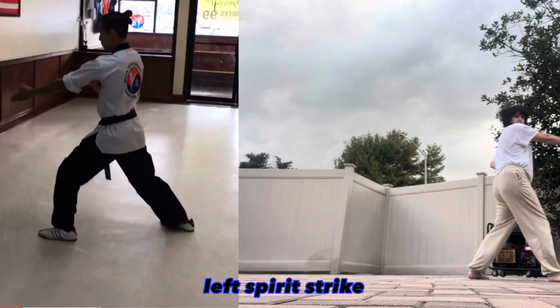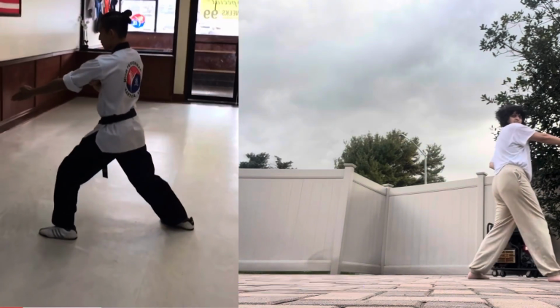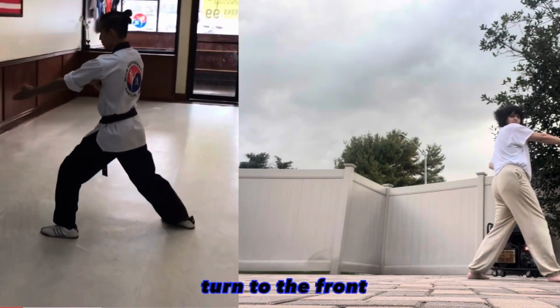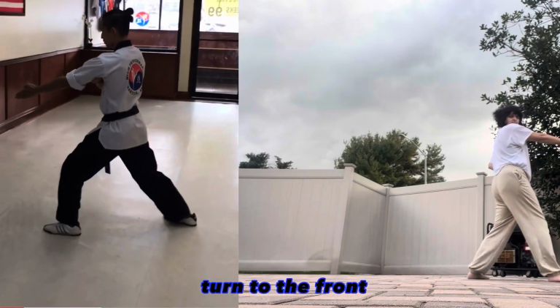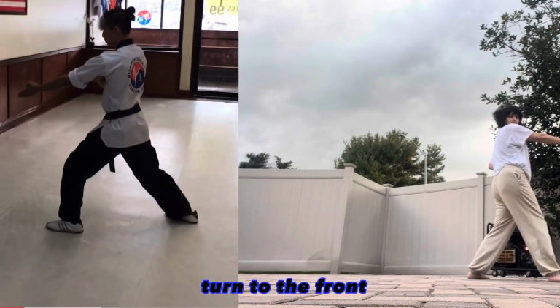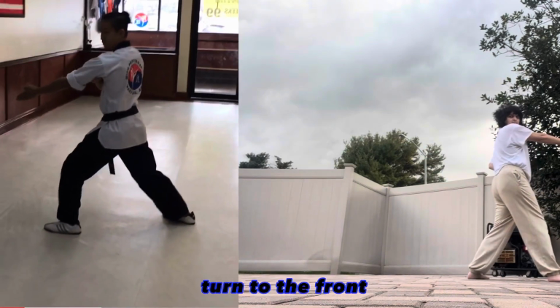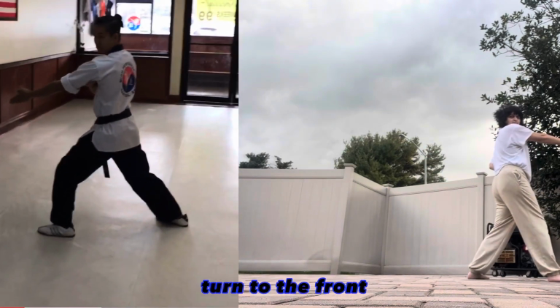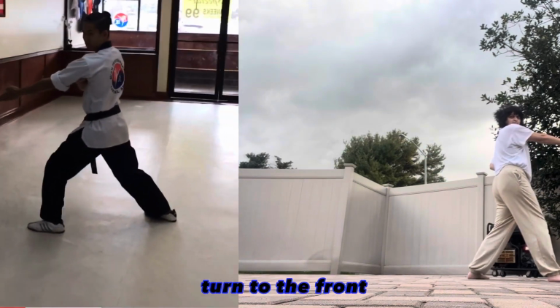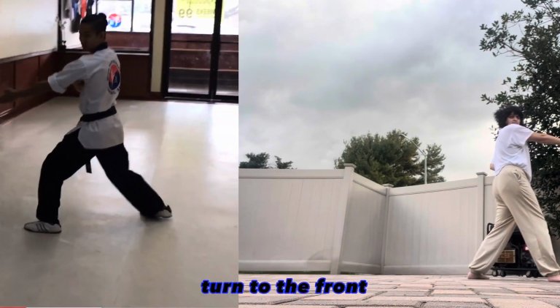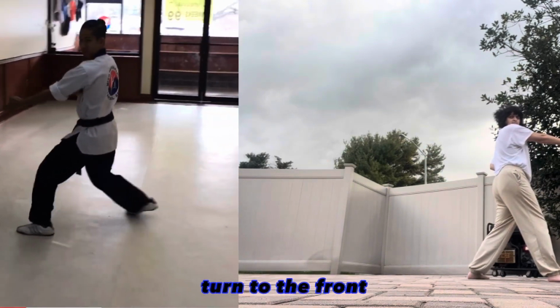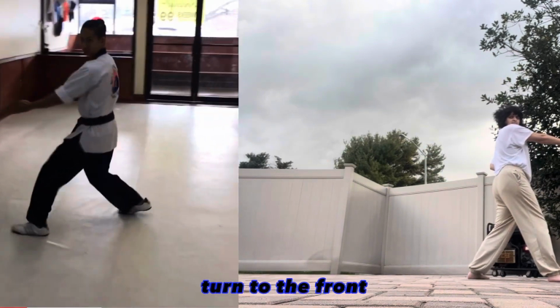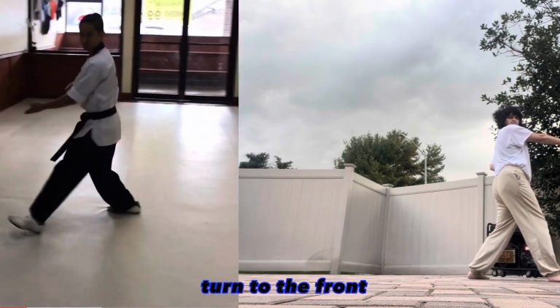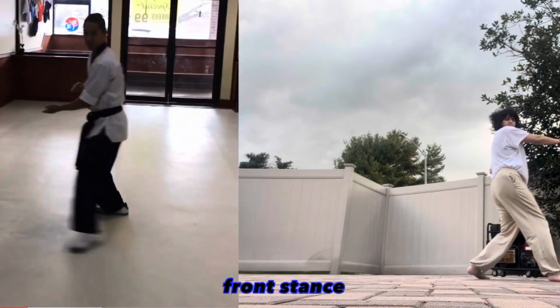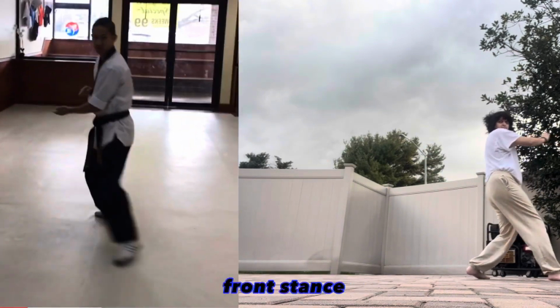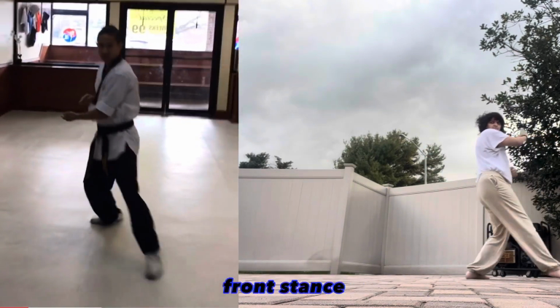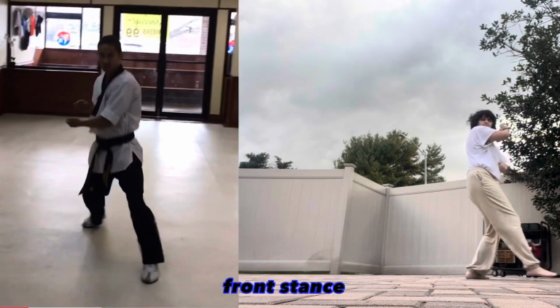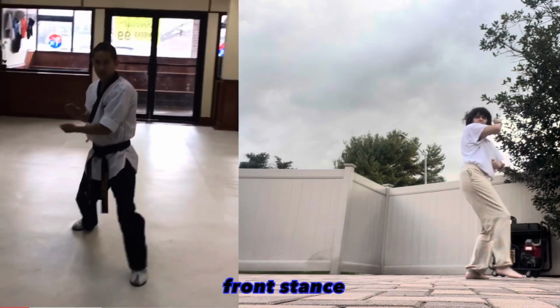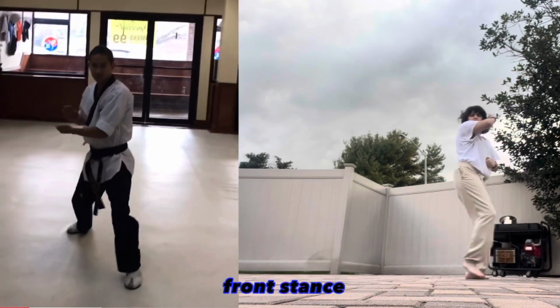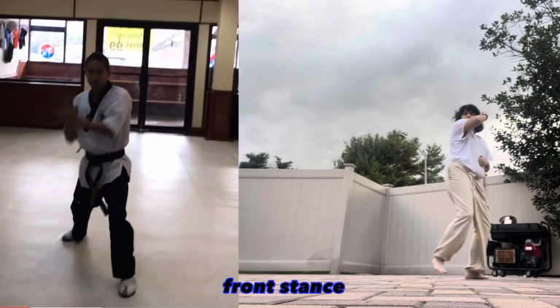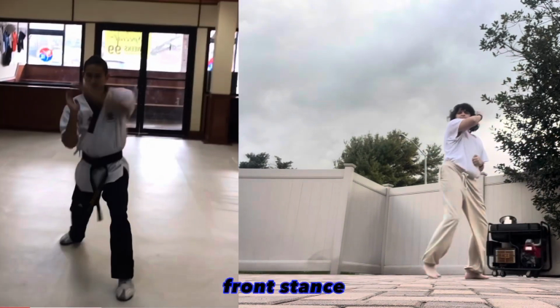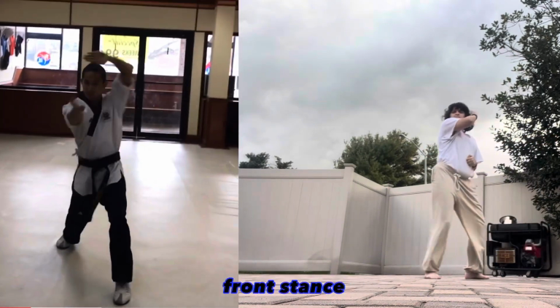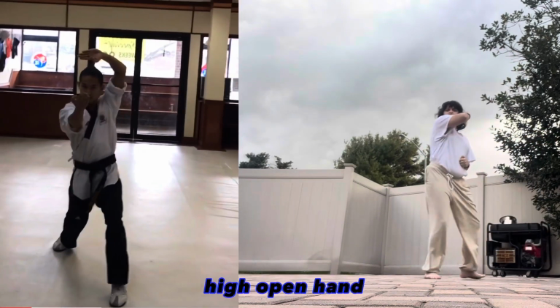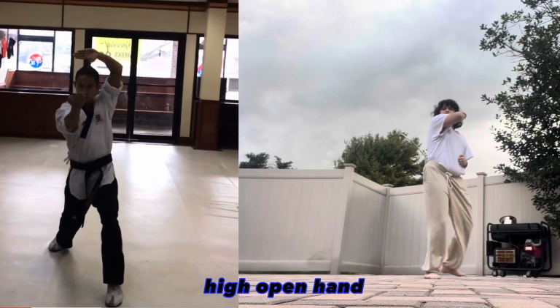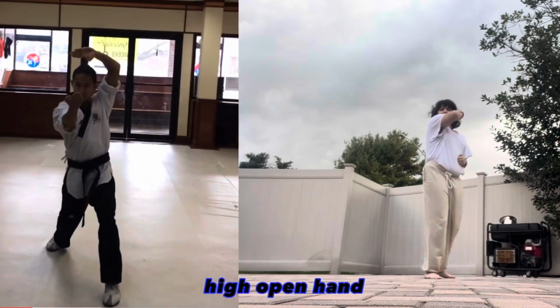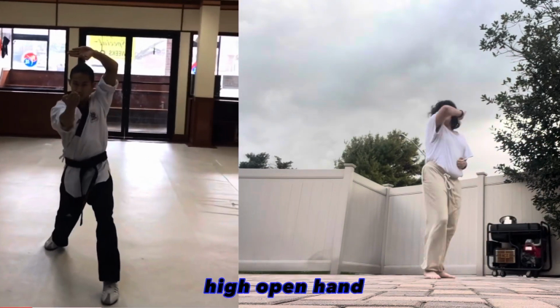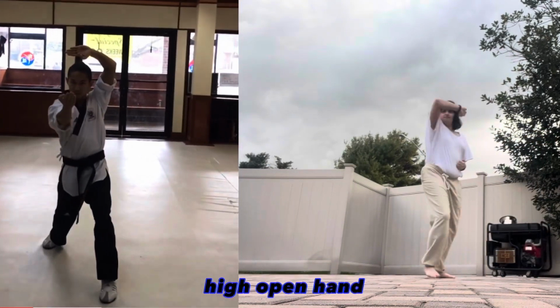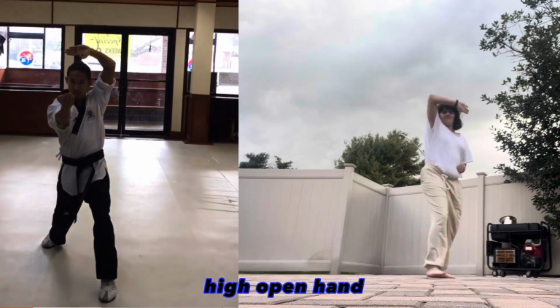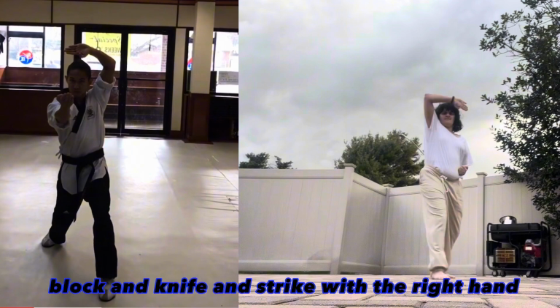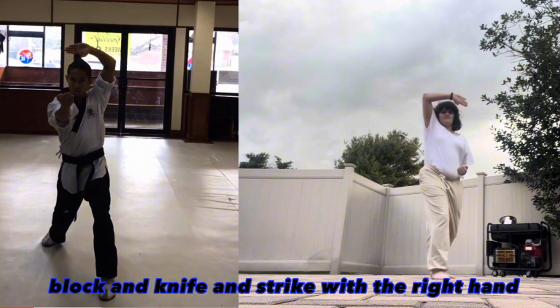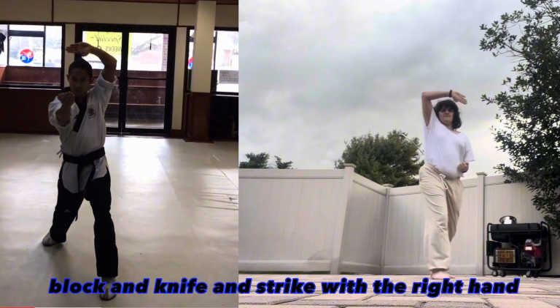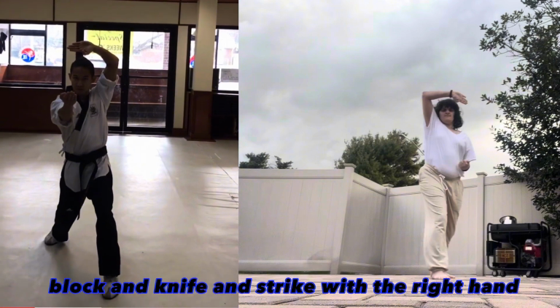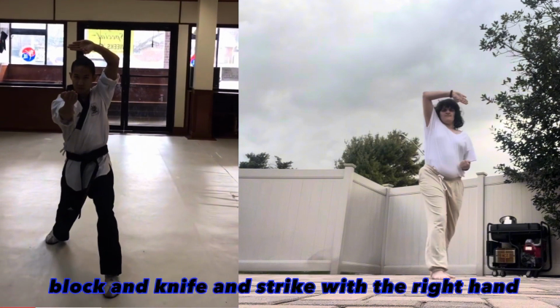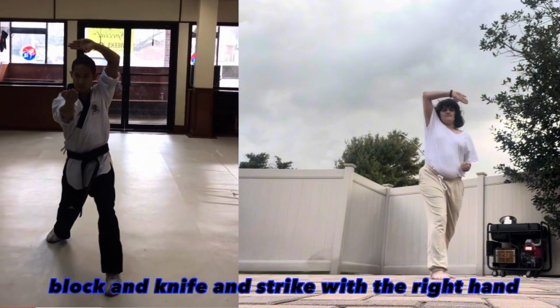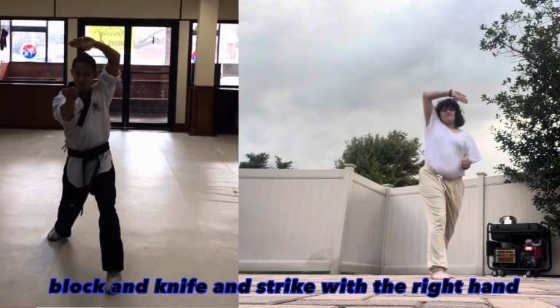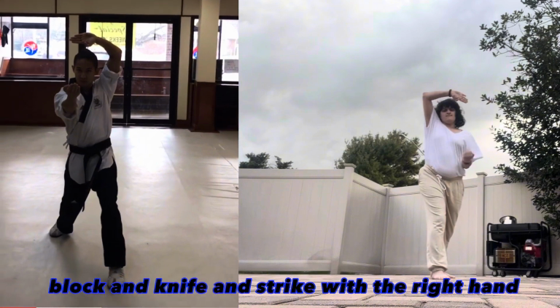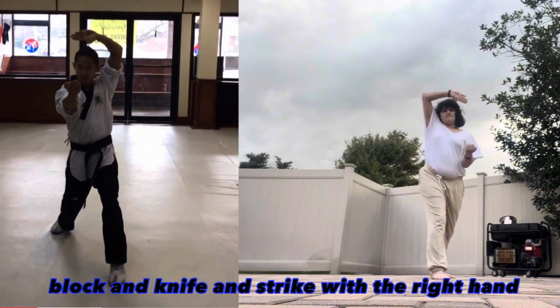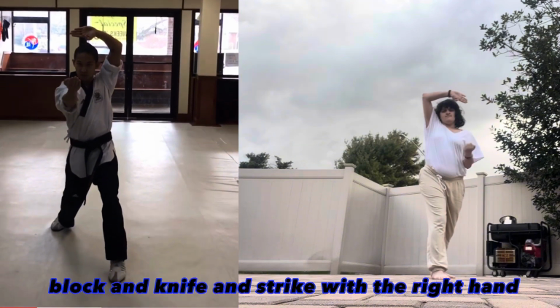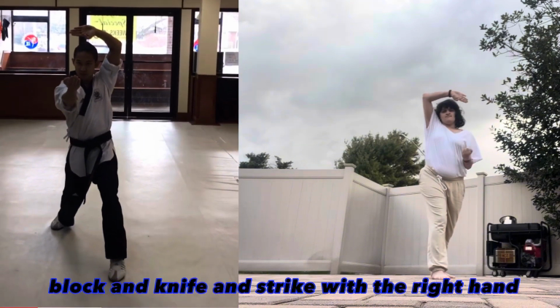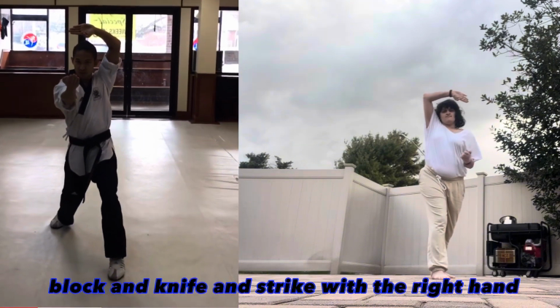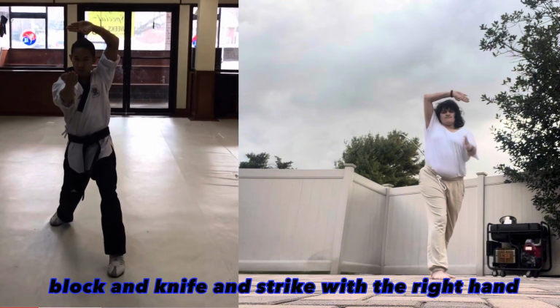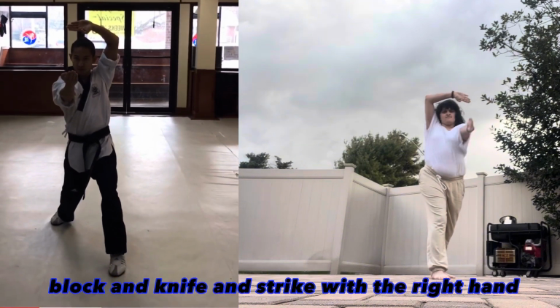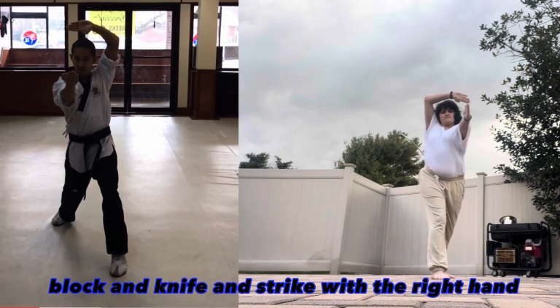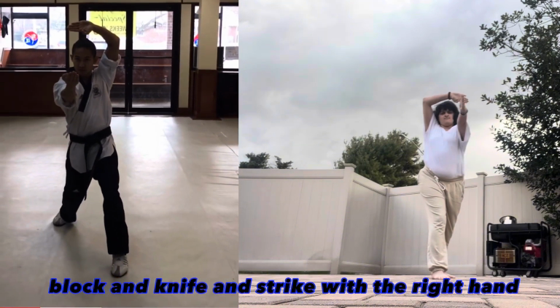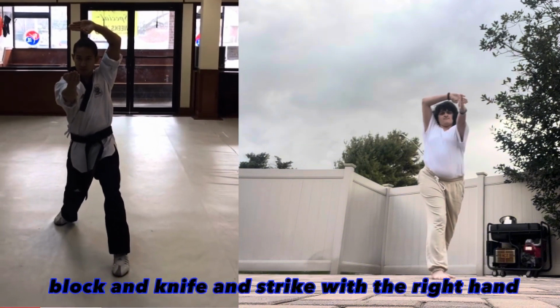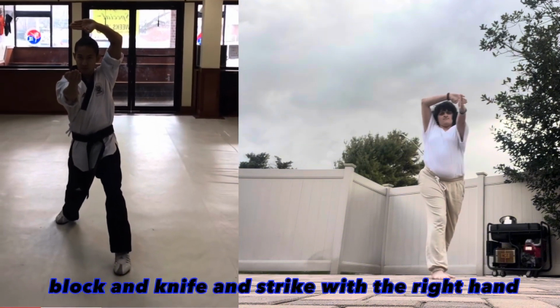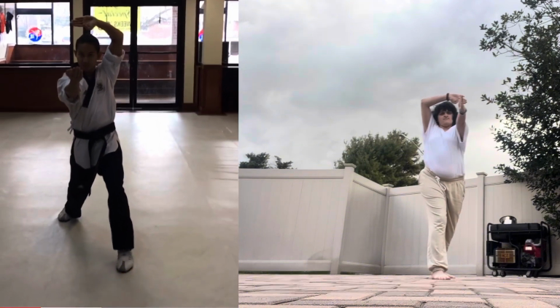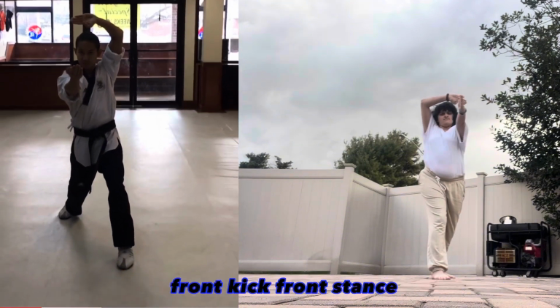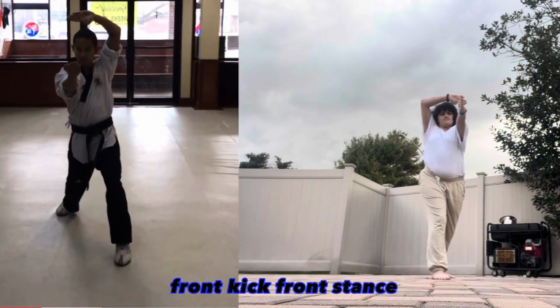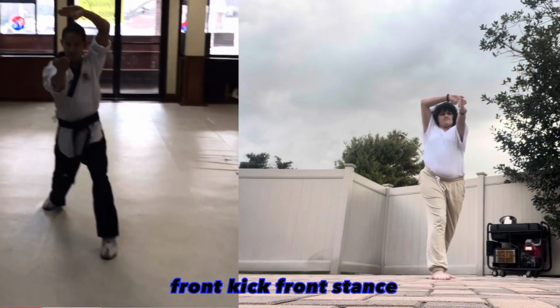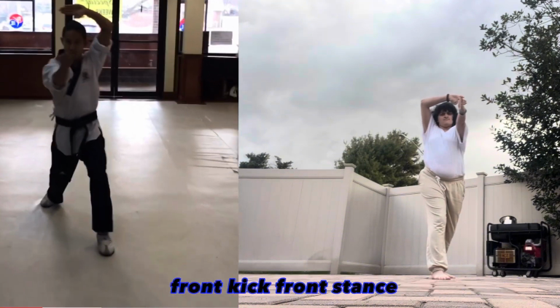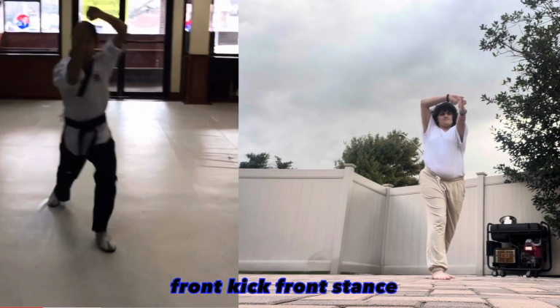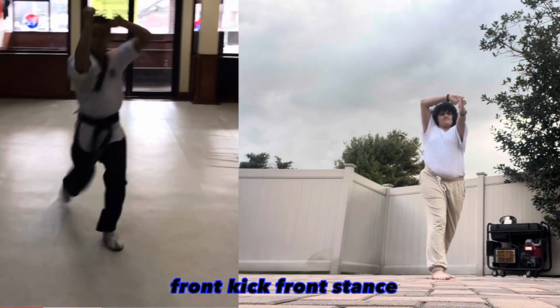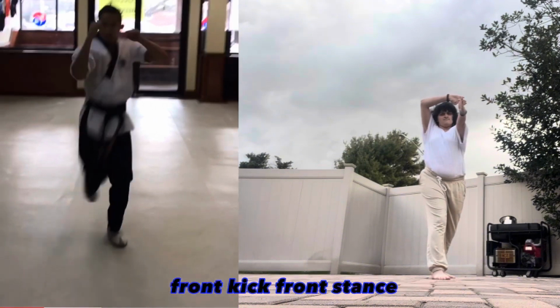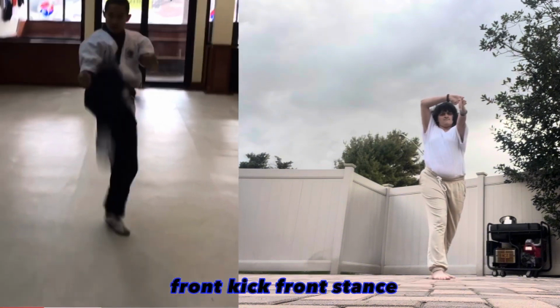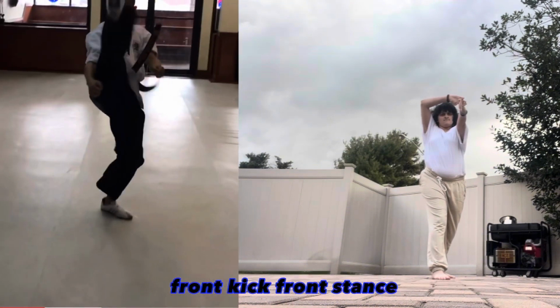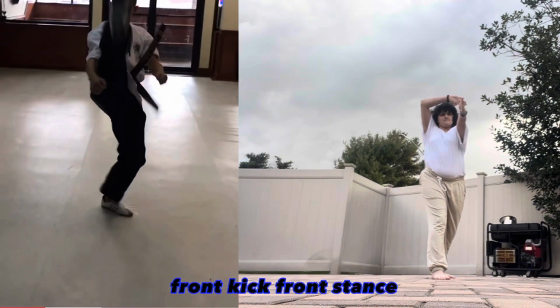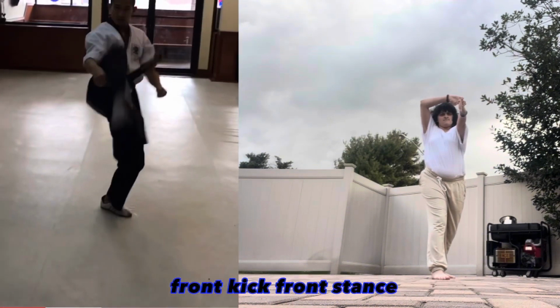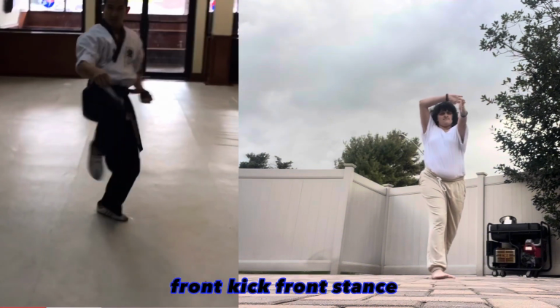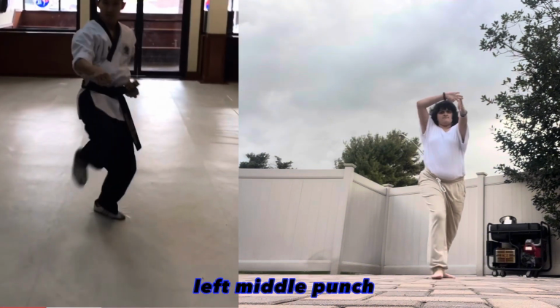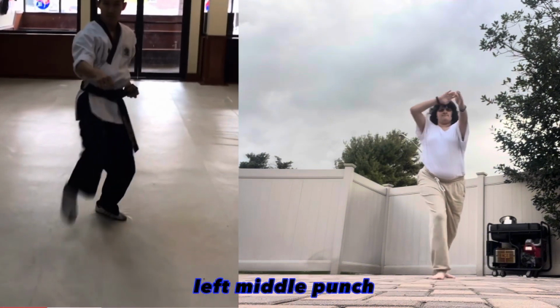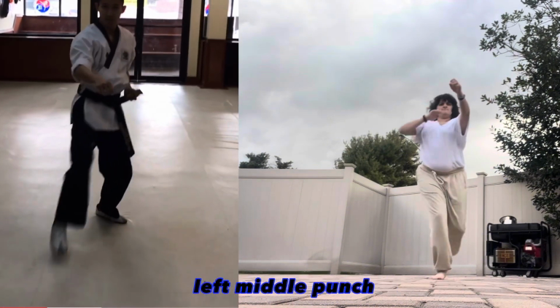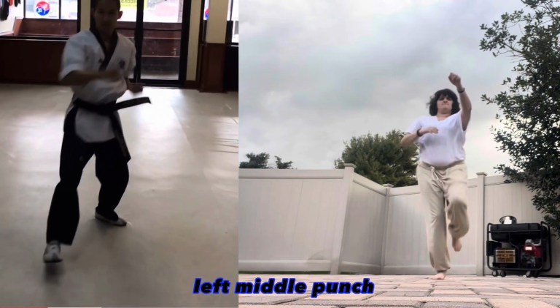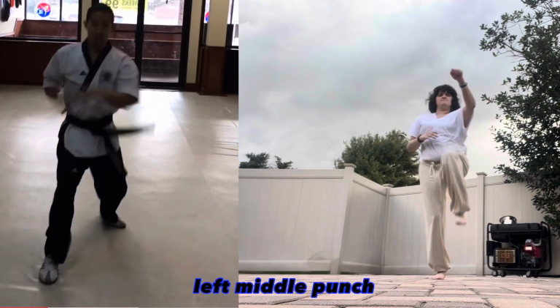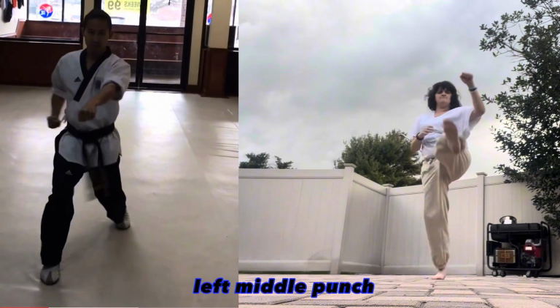Turn to the front, front stance, high open hand block and knife hand strike with the right hand. Front kick, front stance, left middle punch.